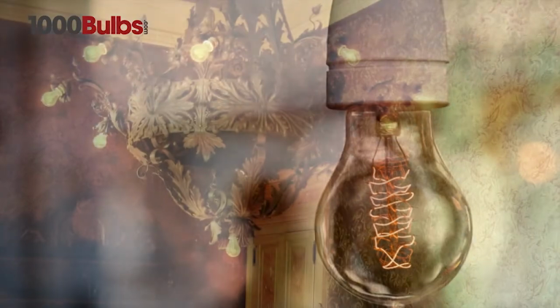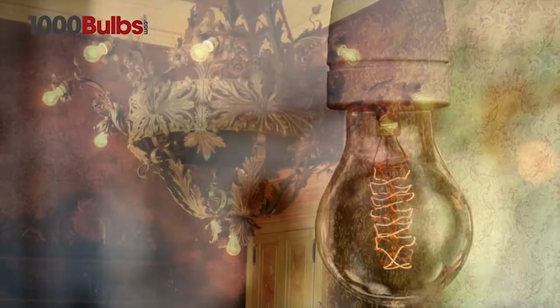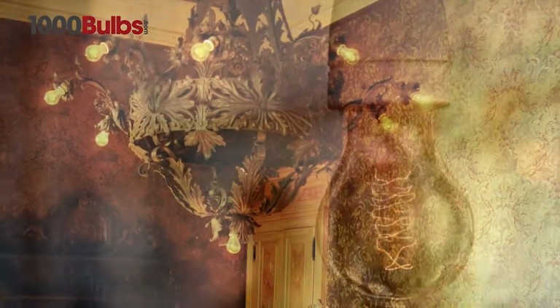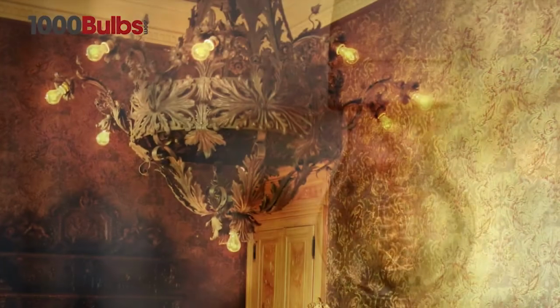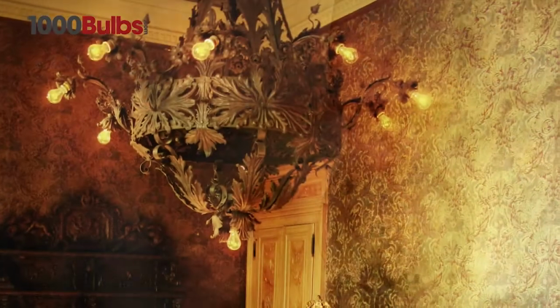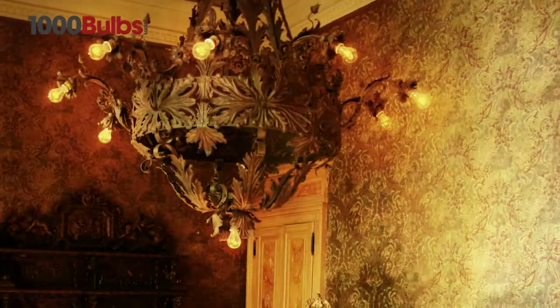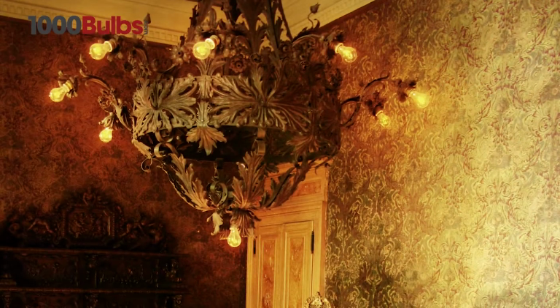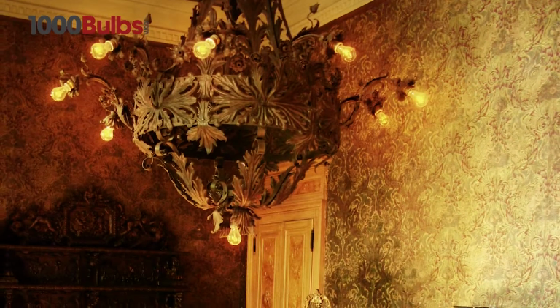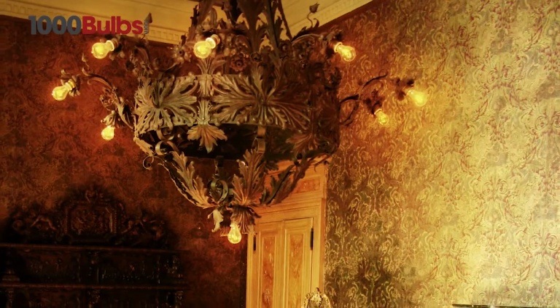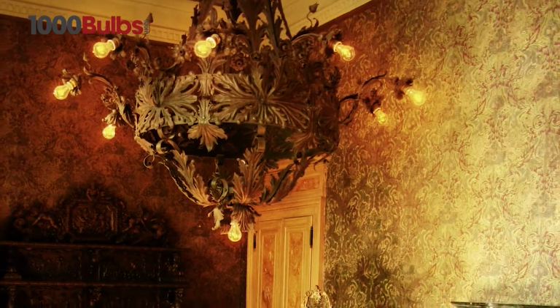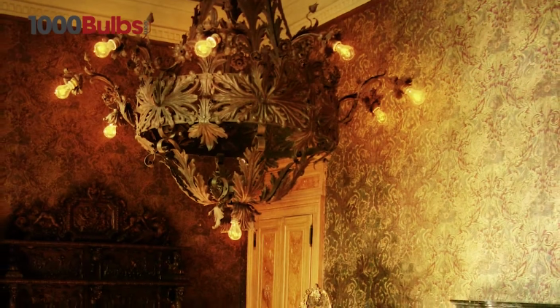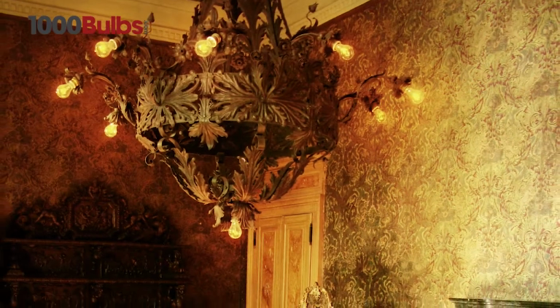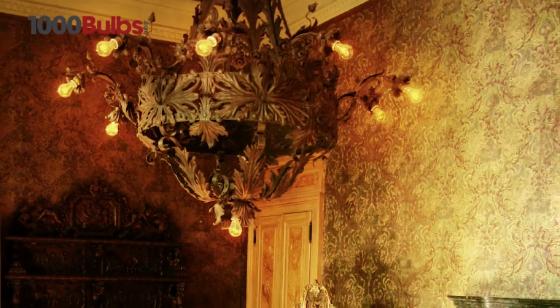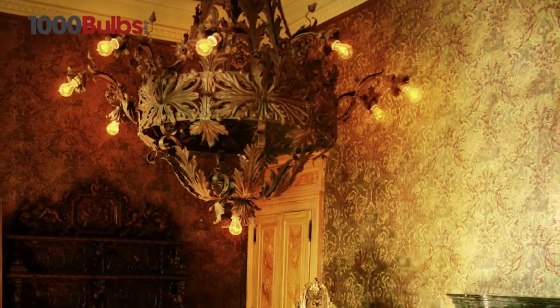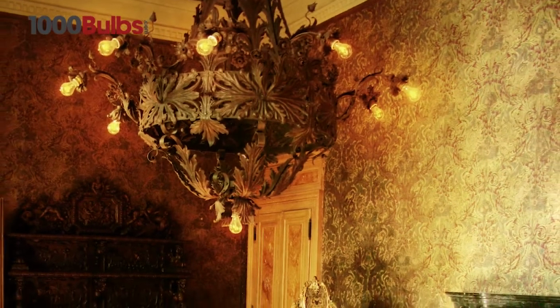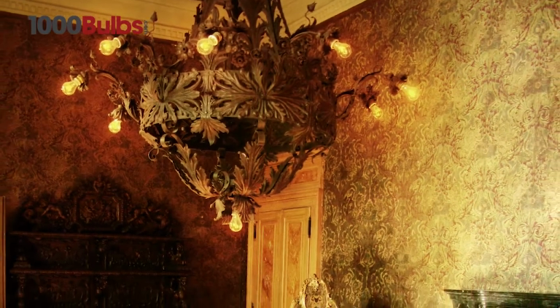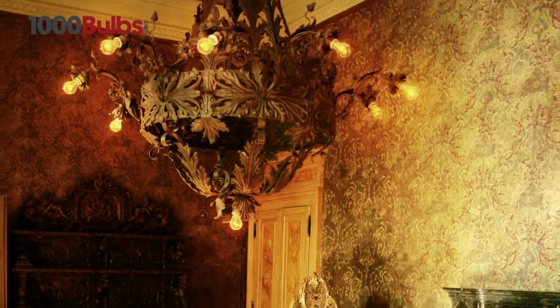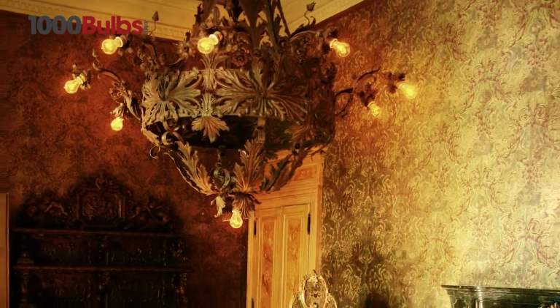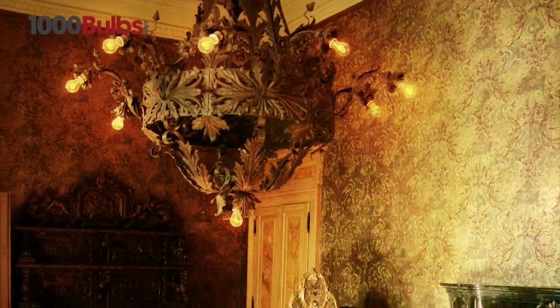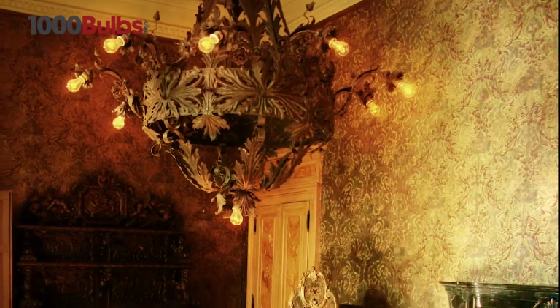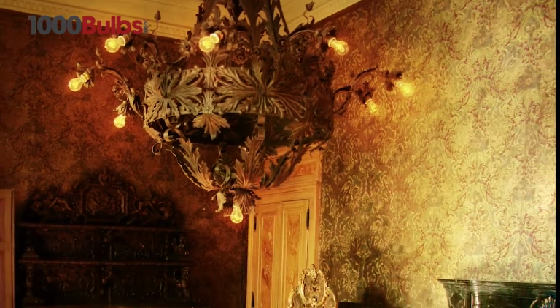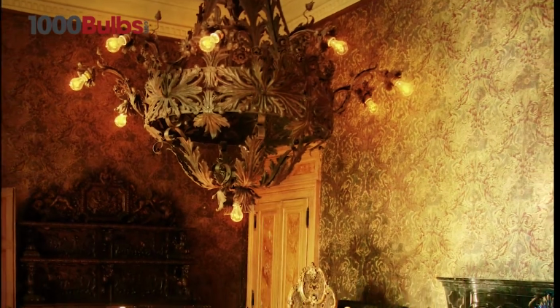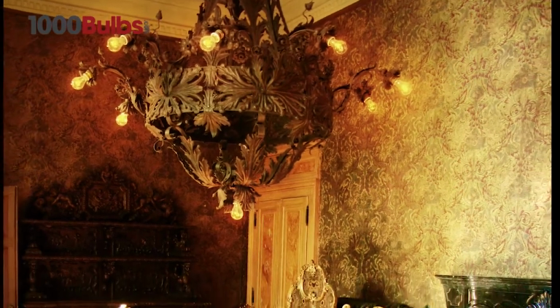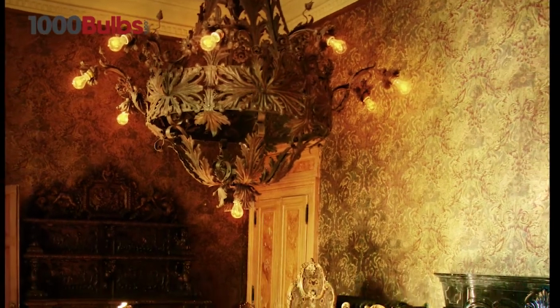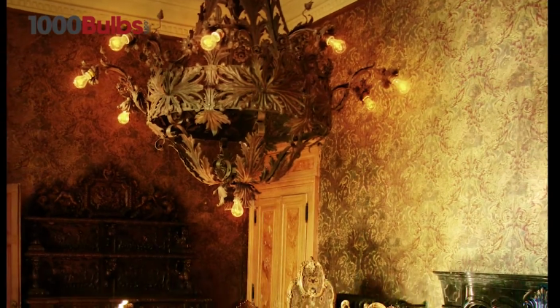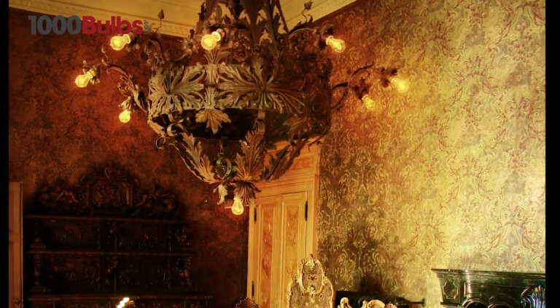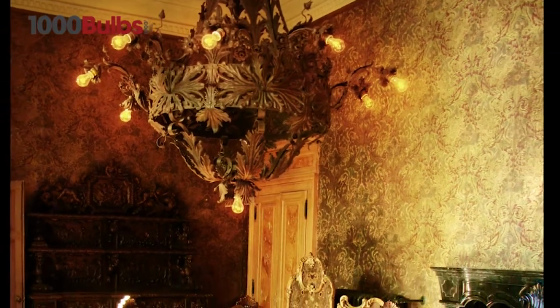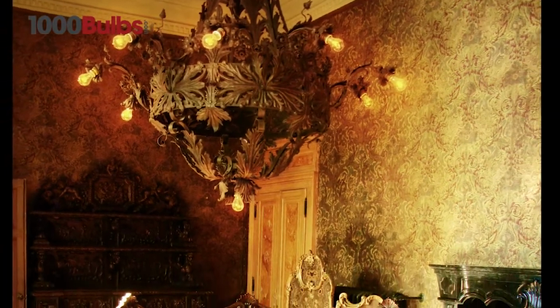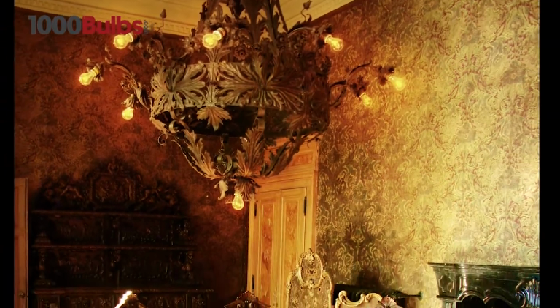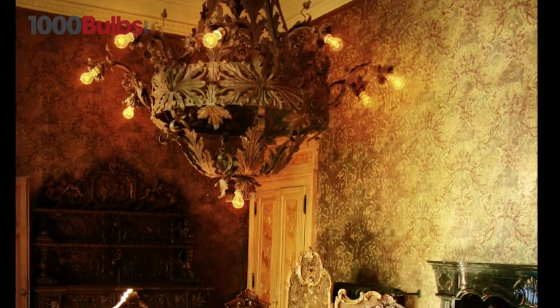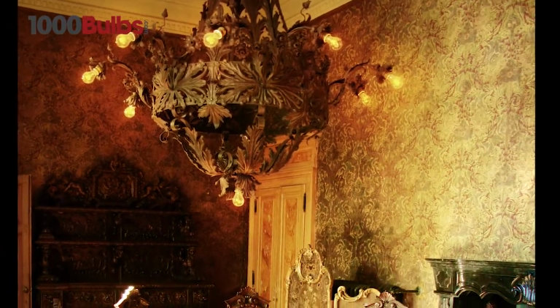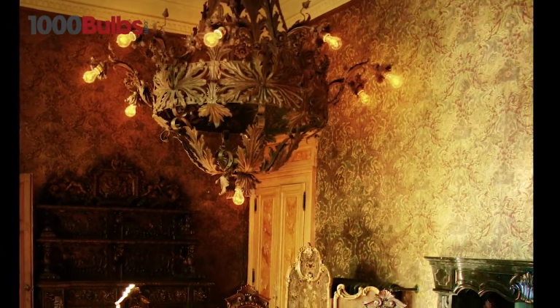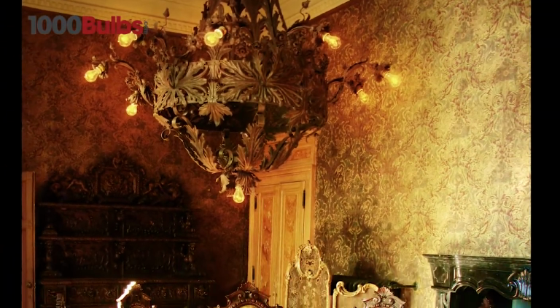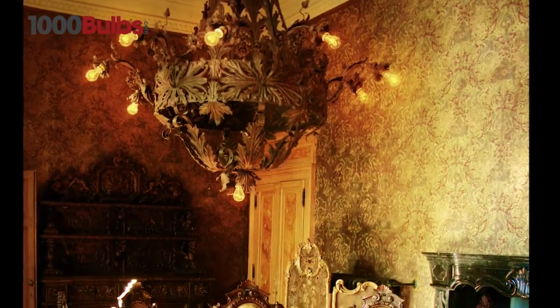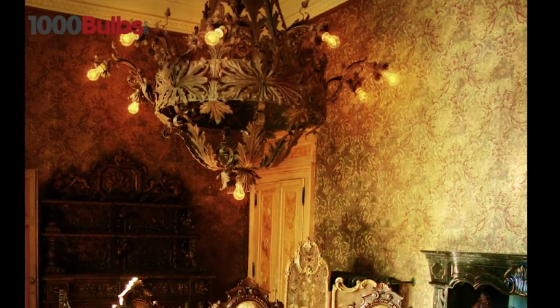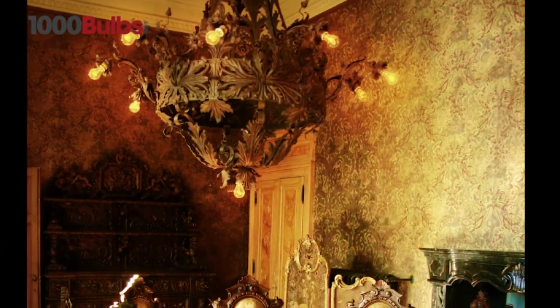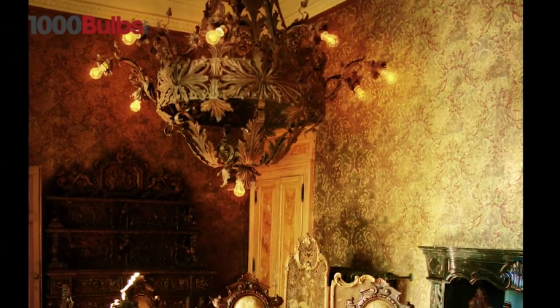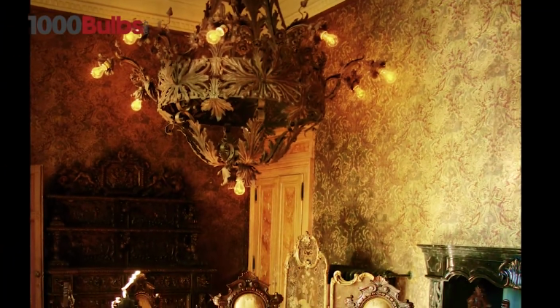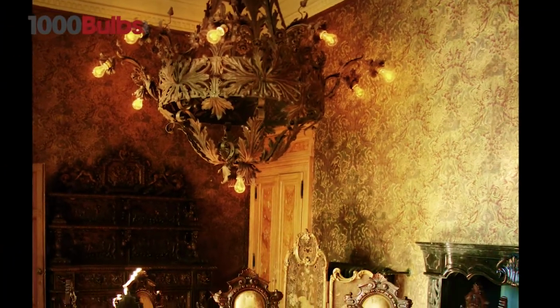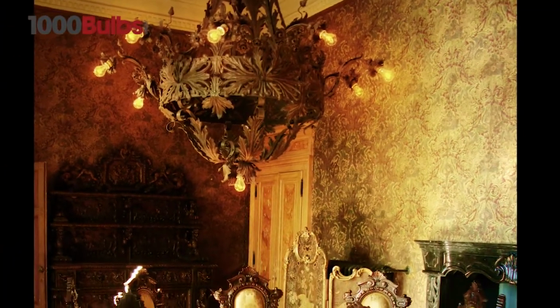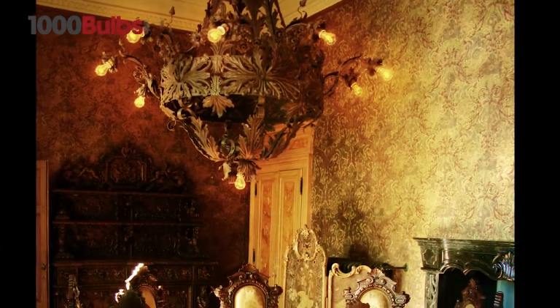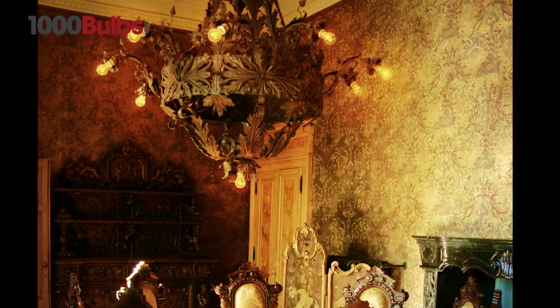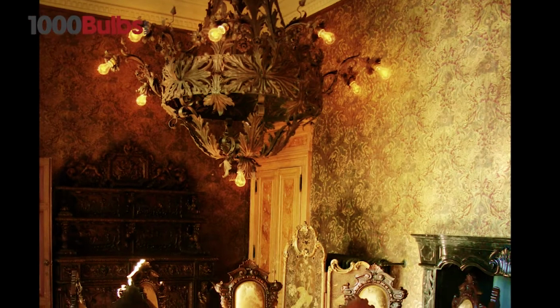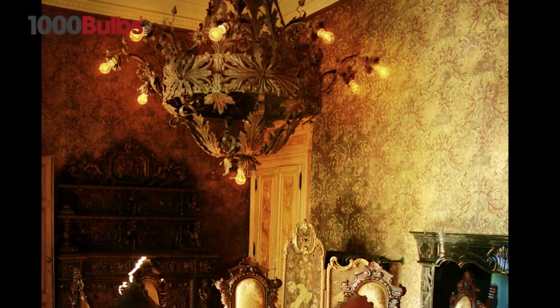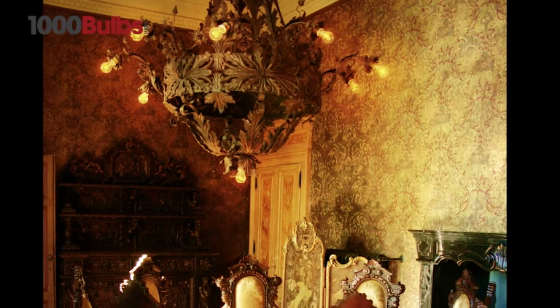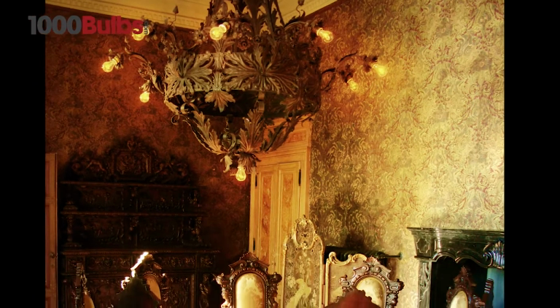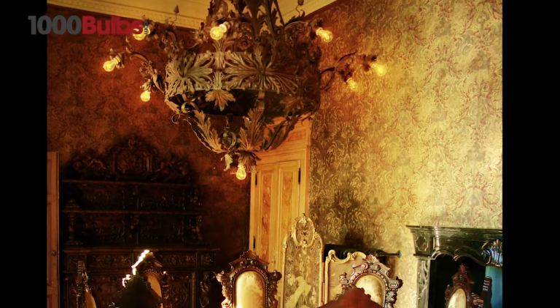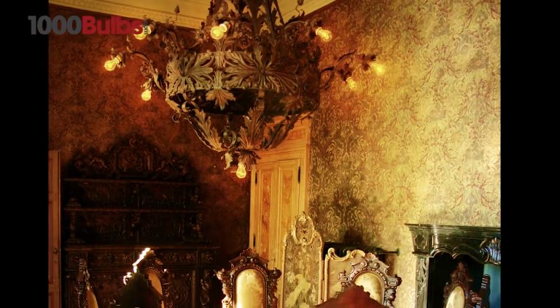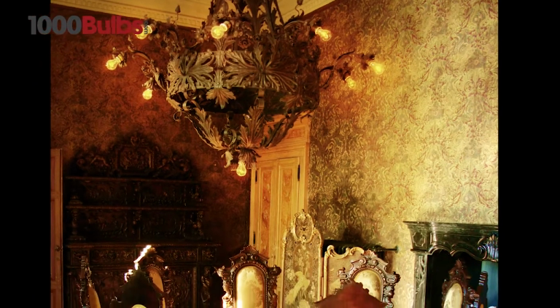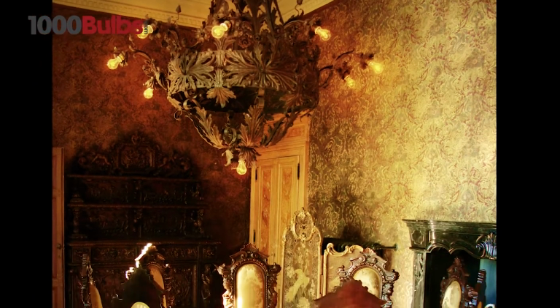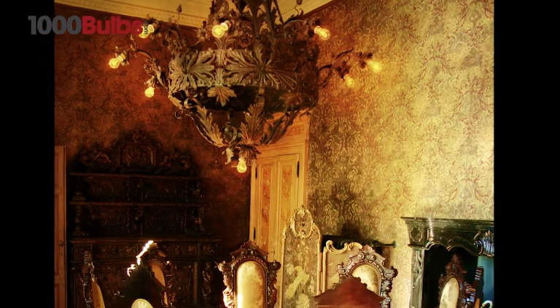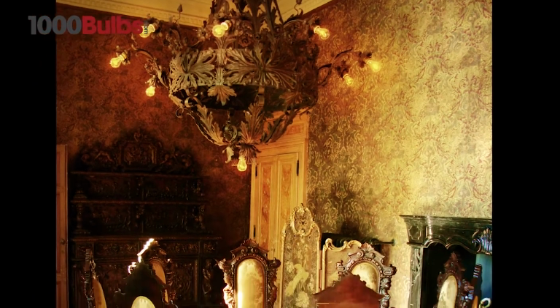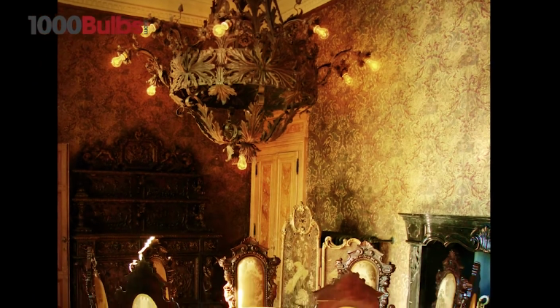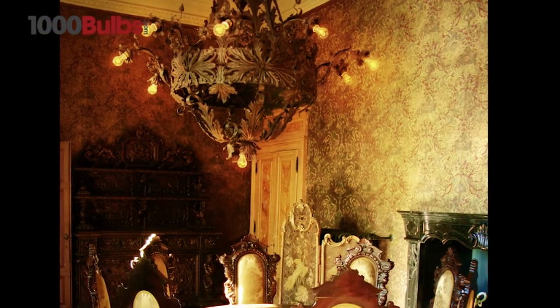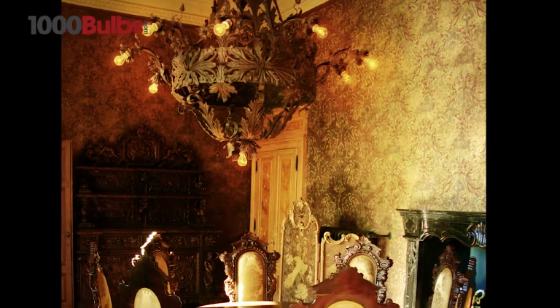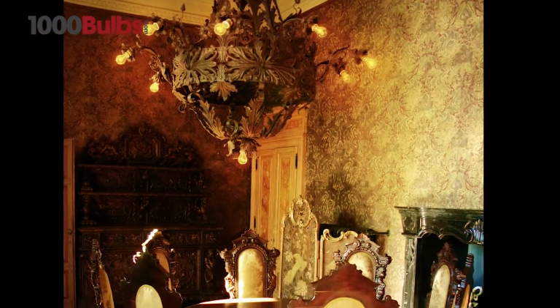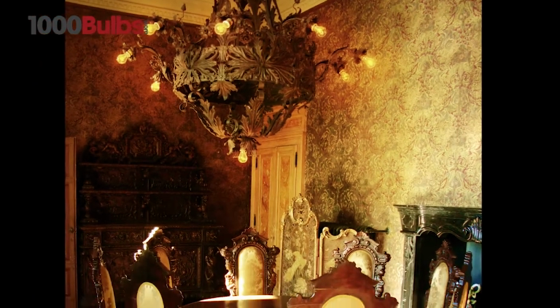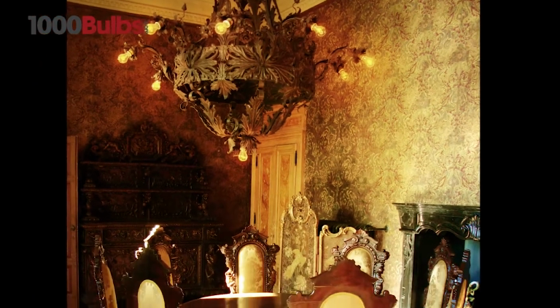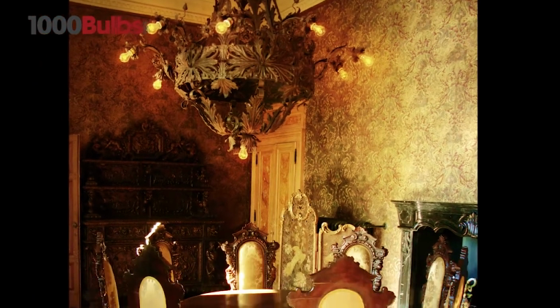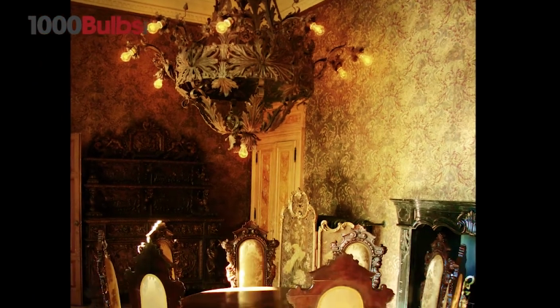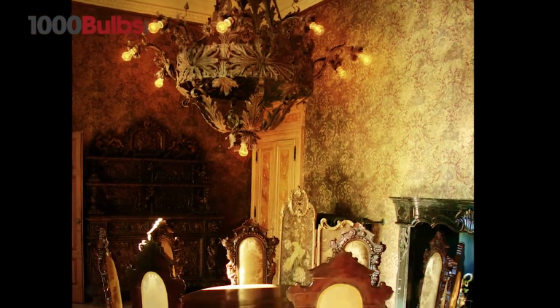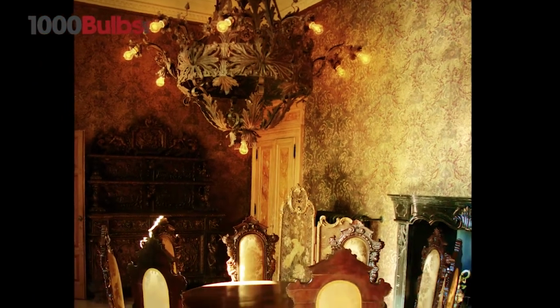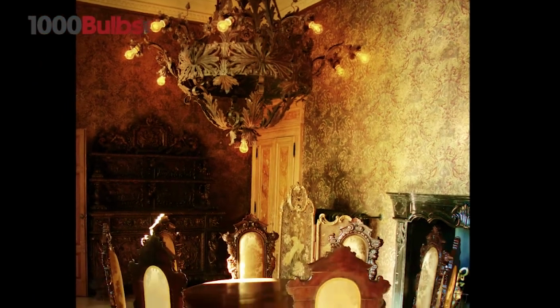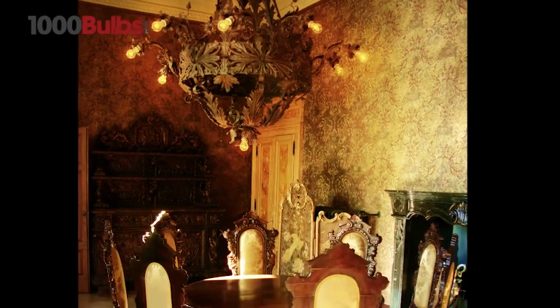The warm amber glow of these nostalgic bulbs sets a warm mood giving off an antique, historic feel.